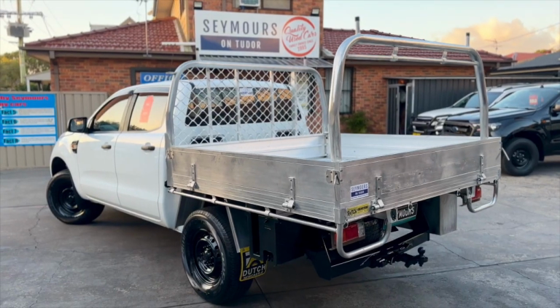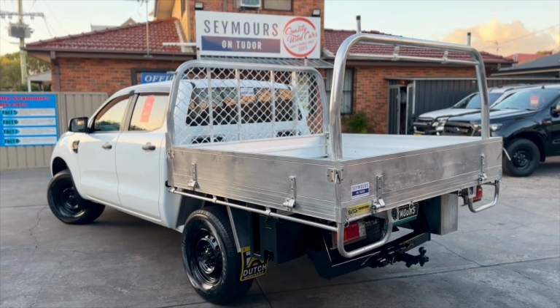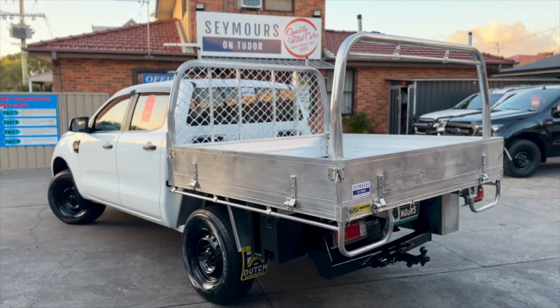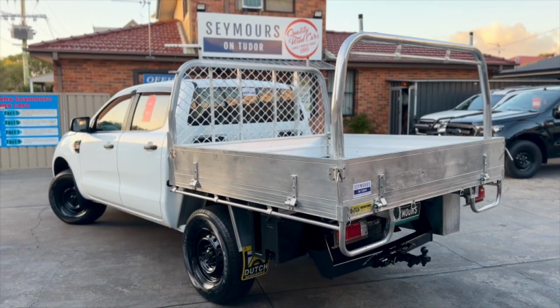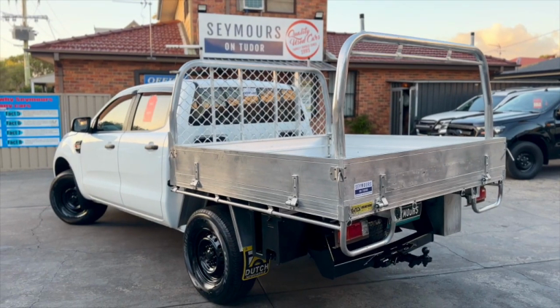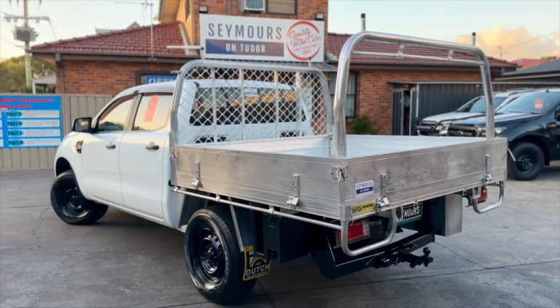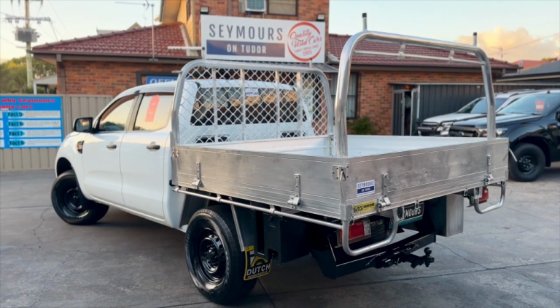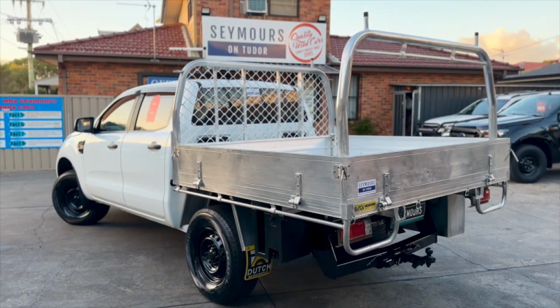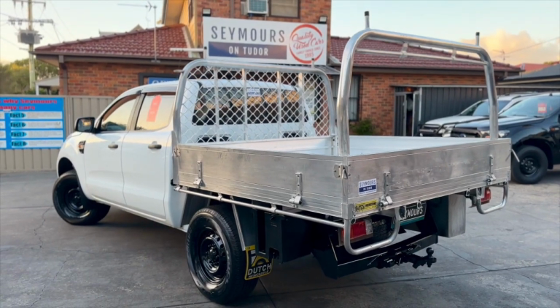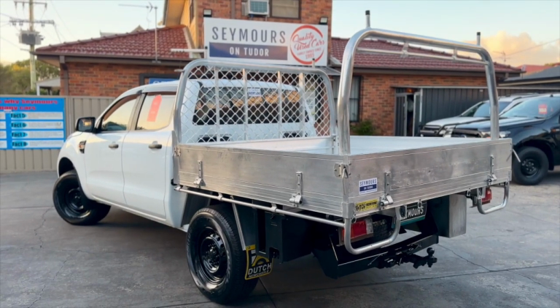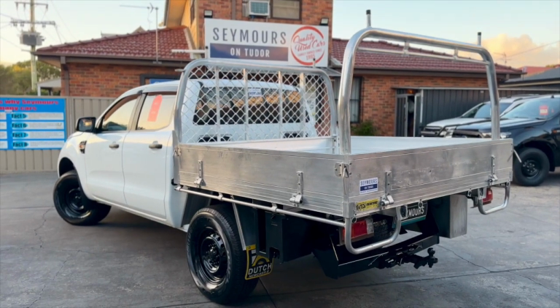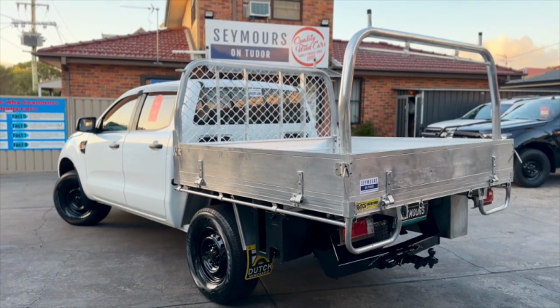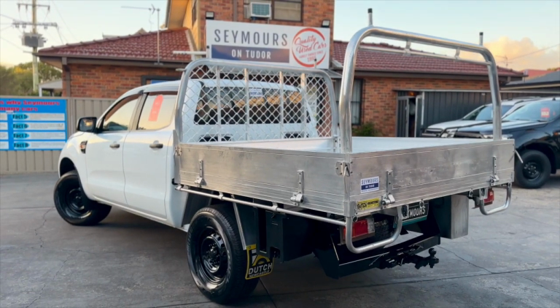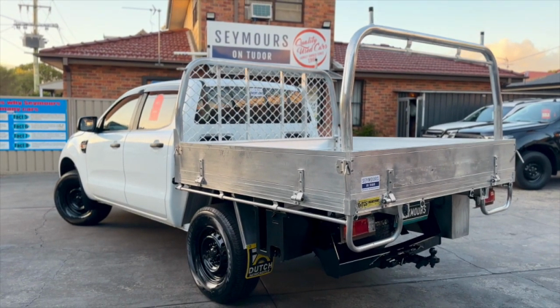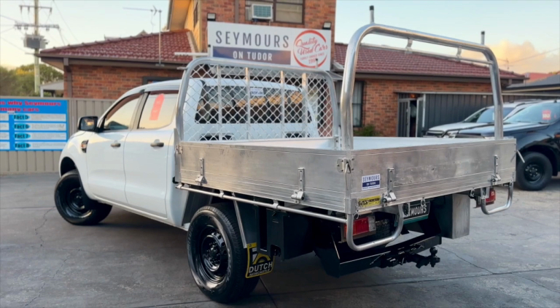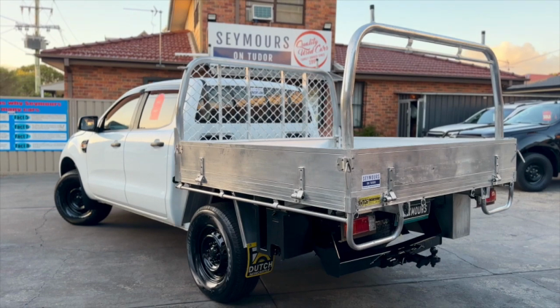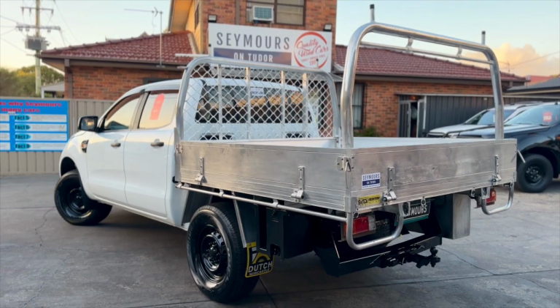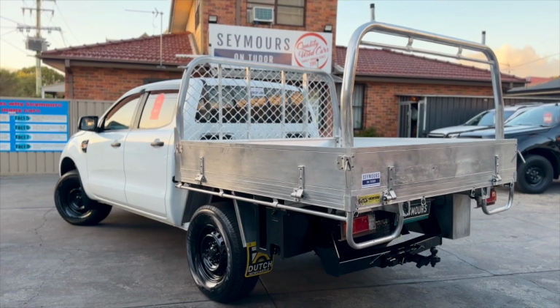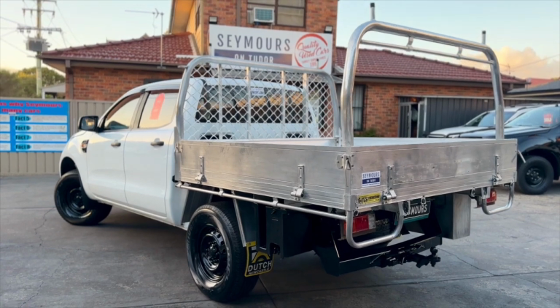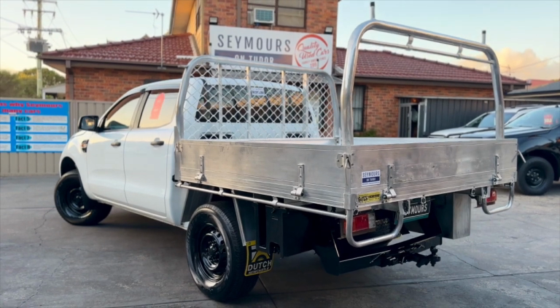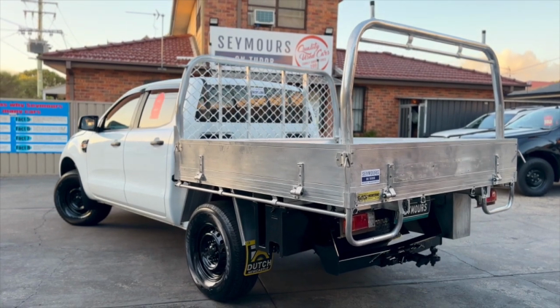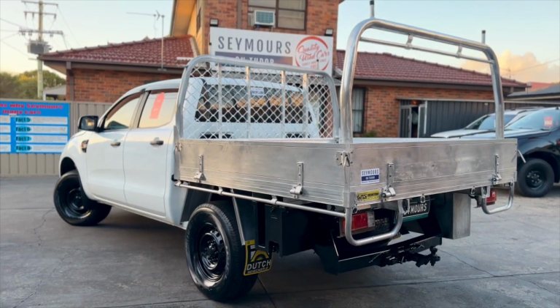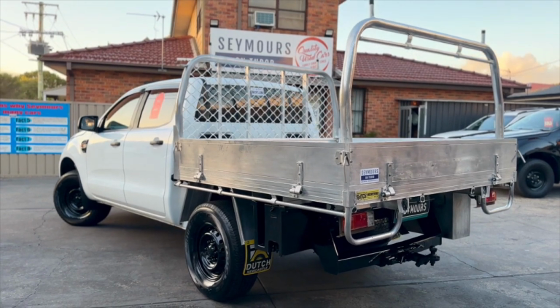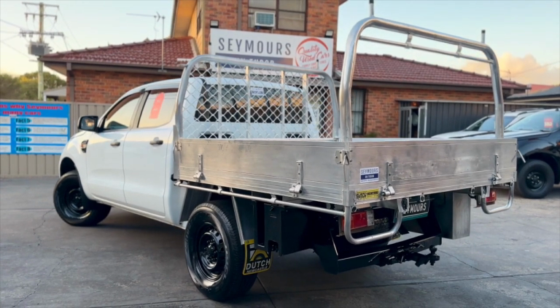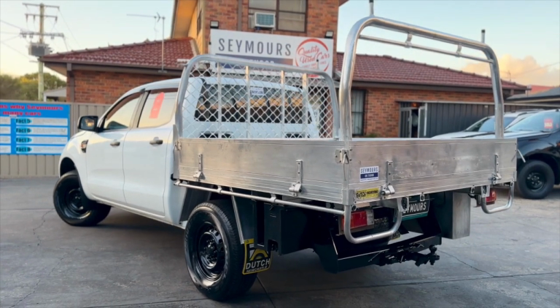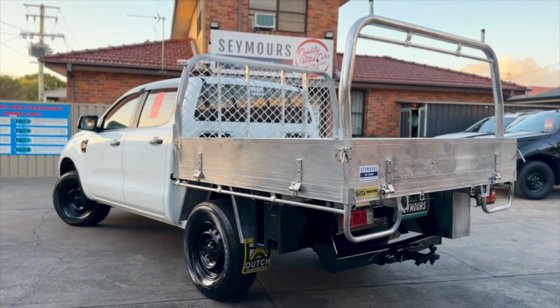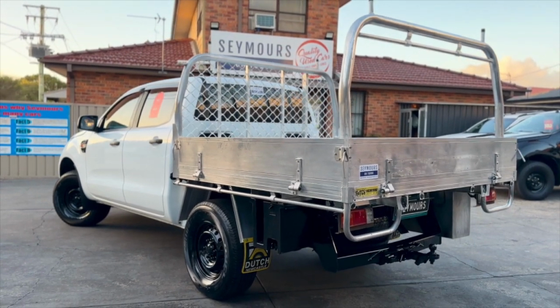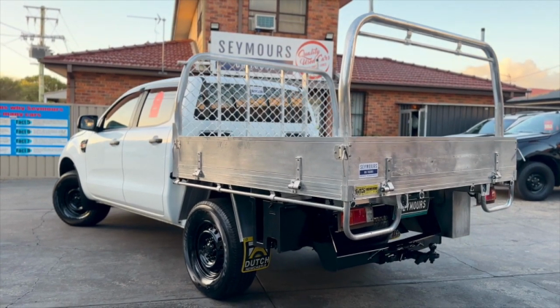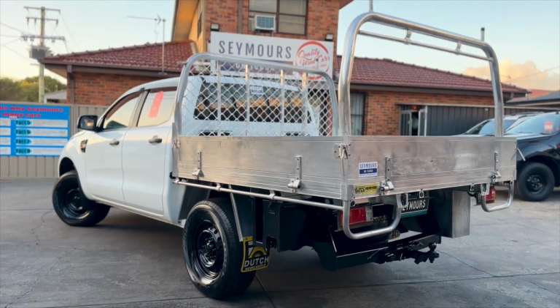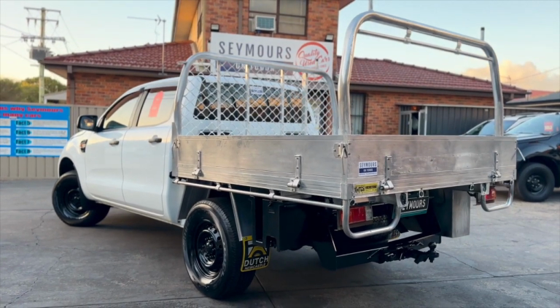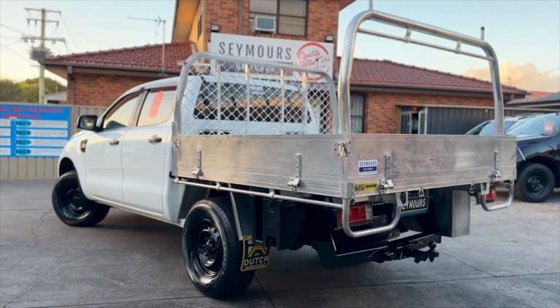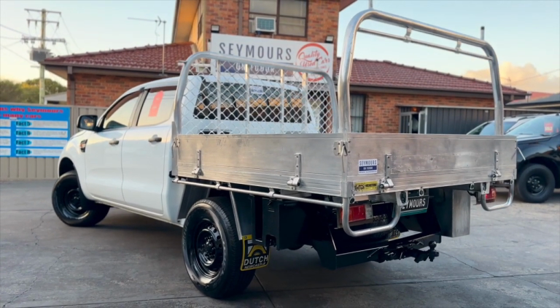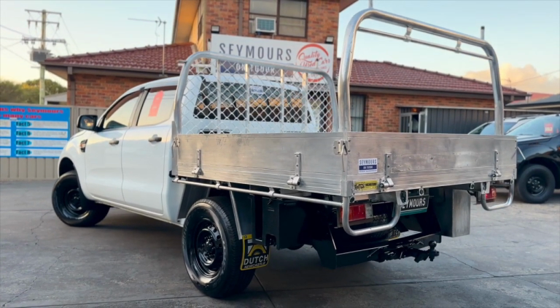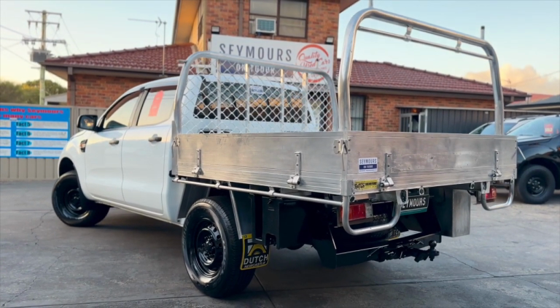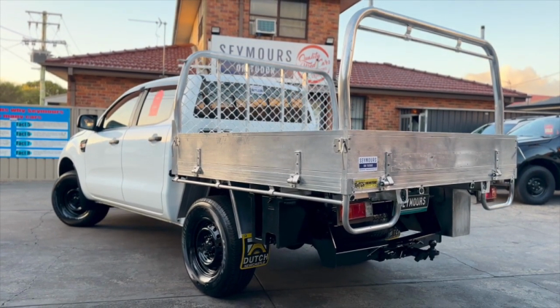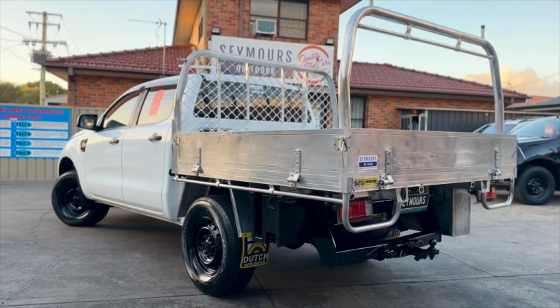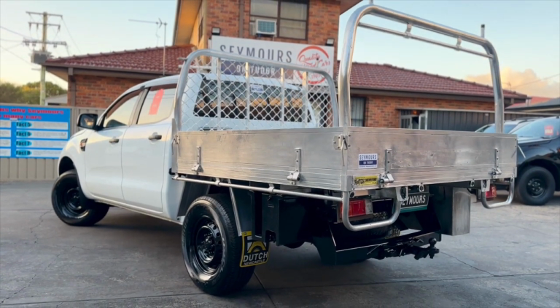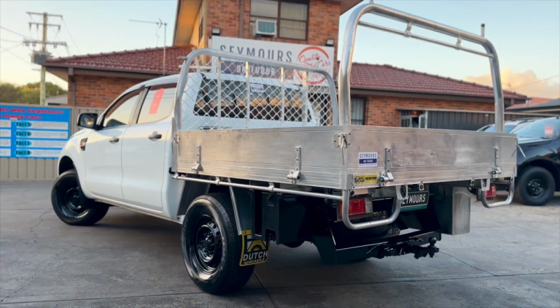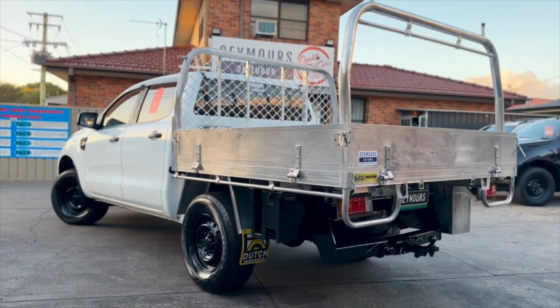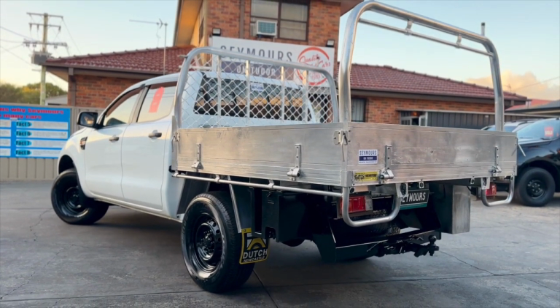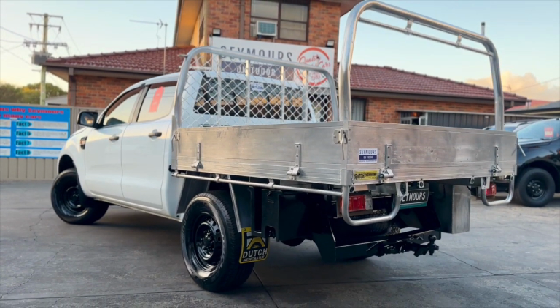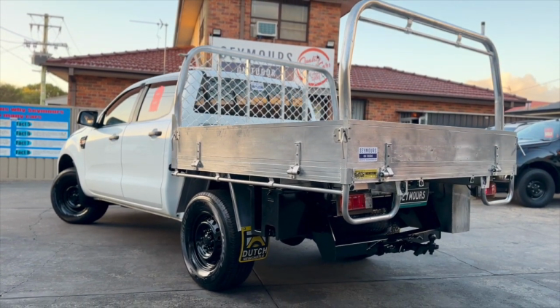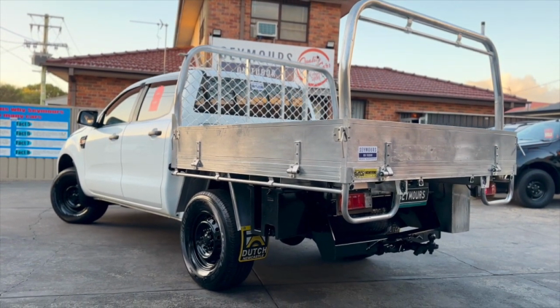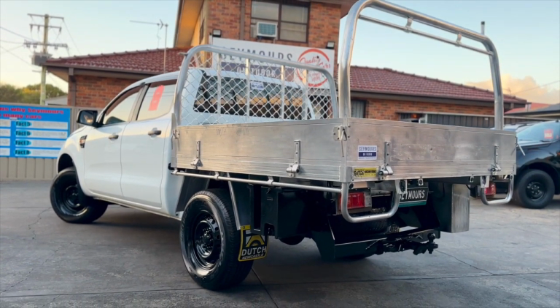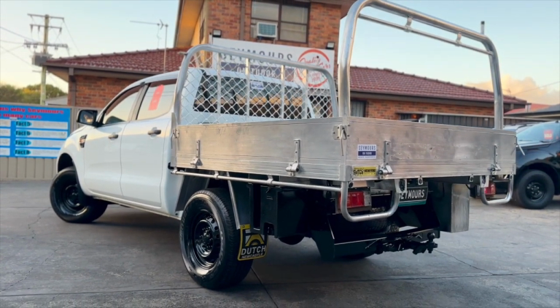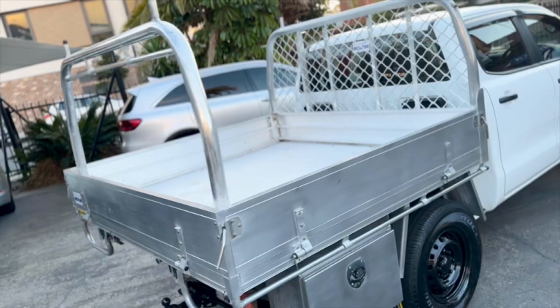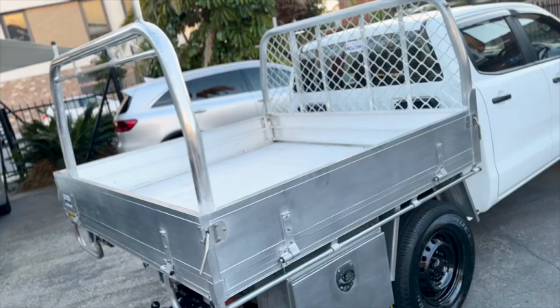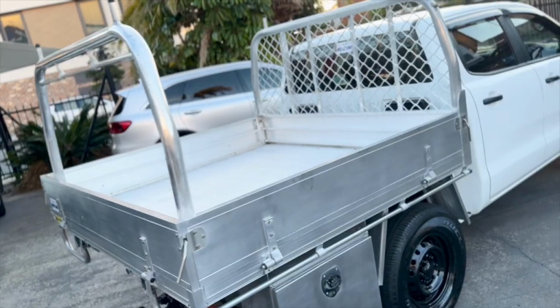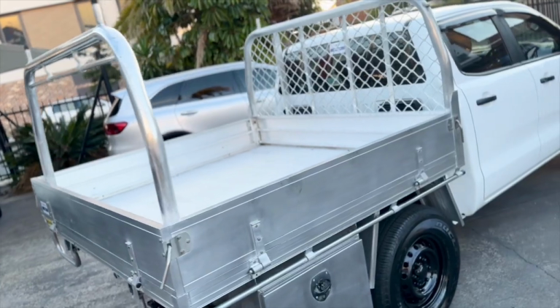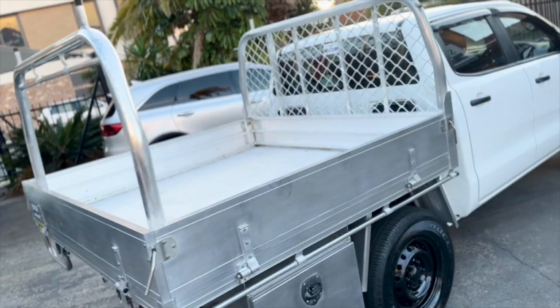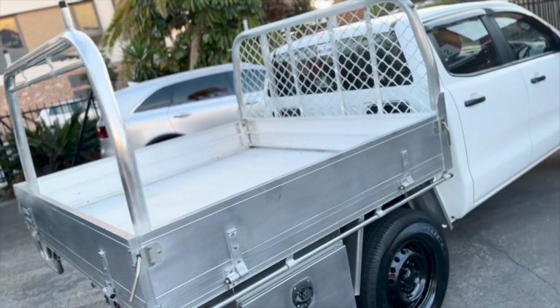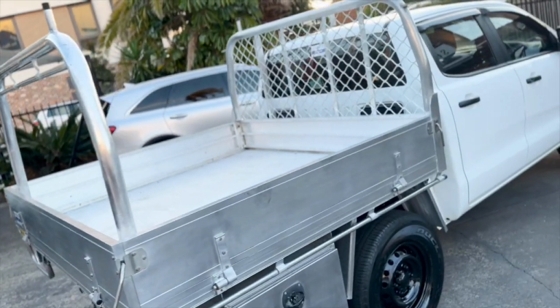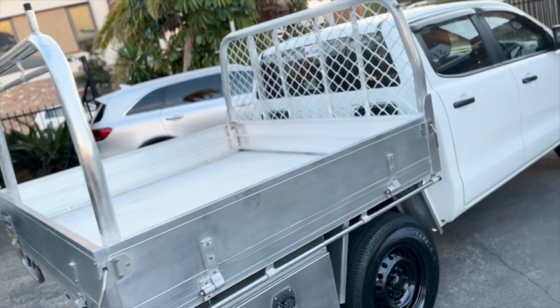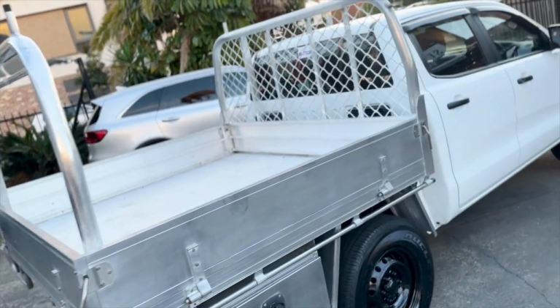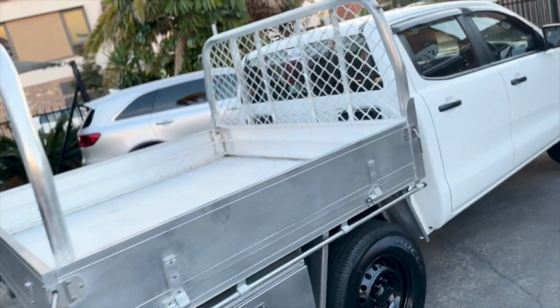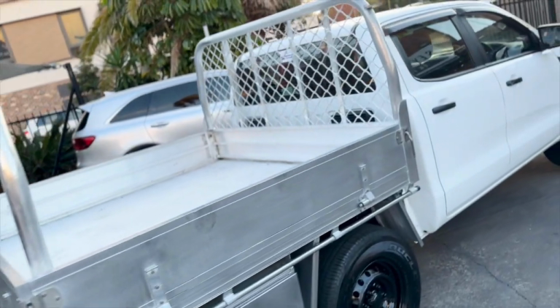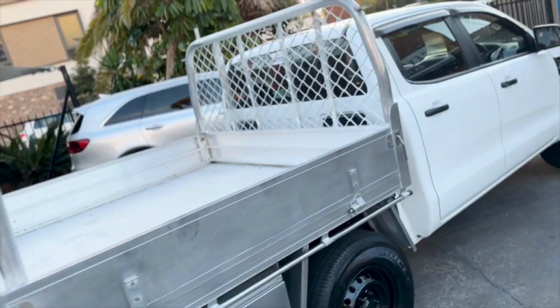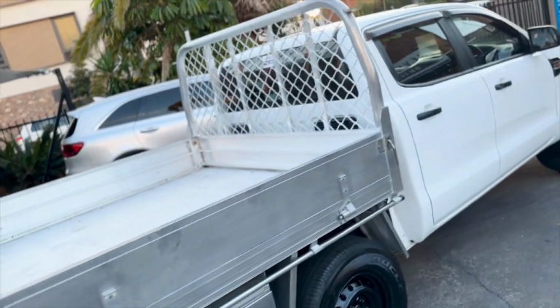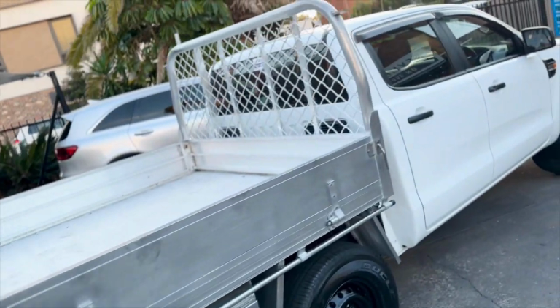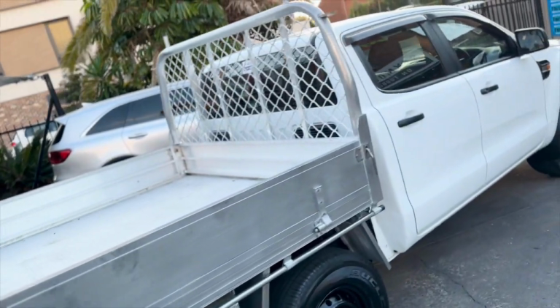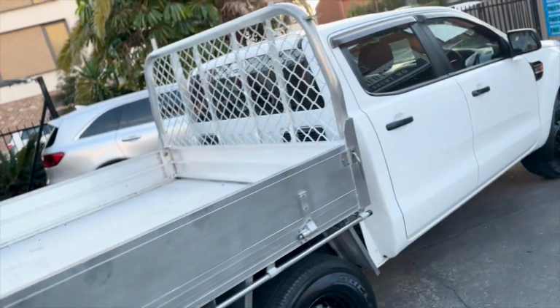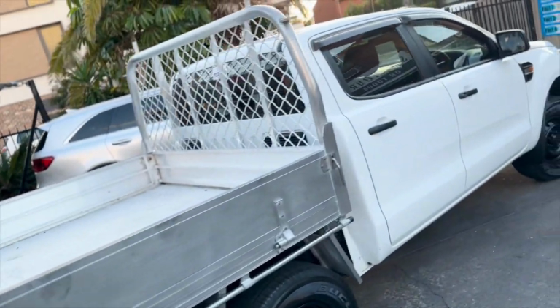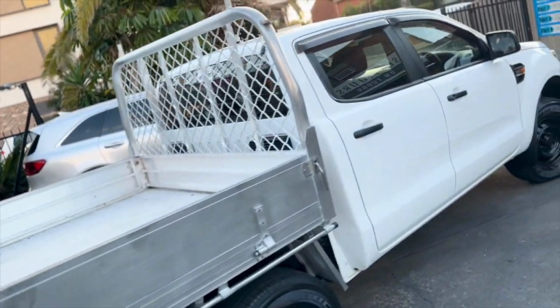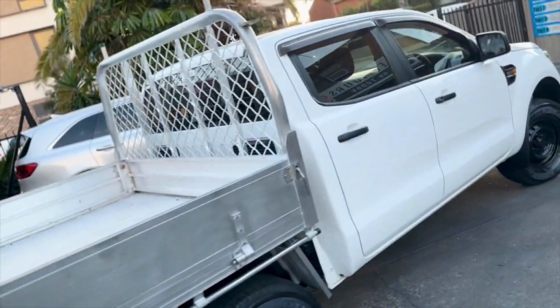Seymour at Seymour's. For quality used cars. Seymour value. Seymour deals. Seymour at Seymour's.